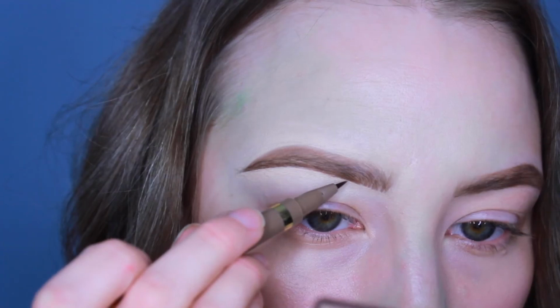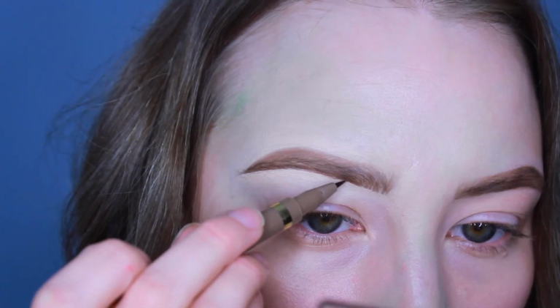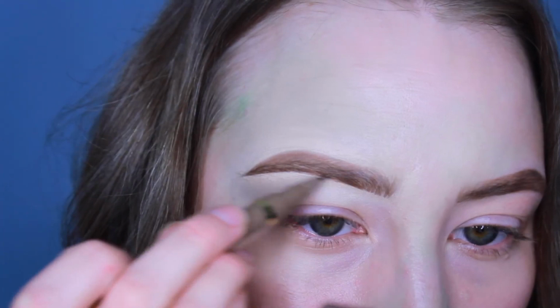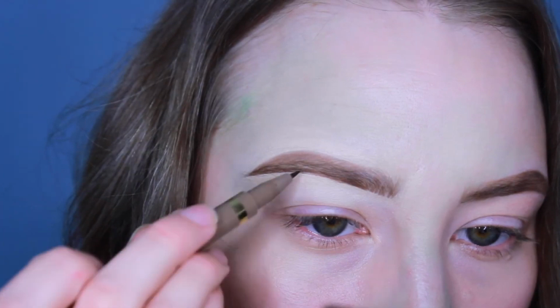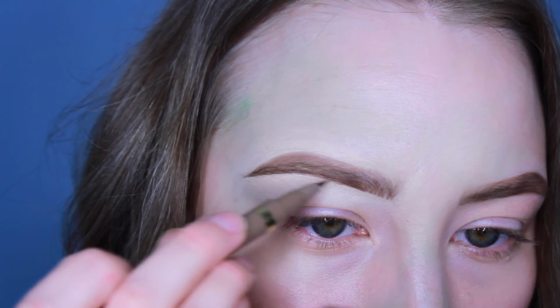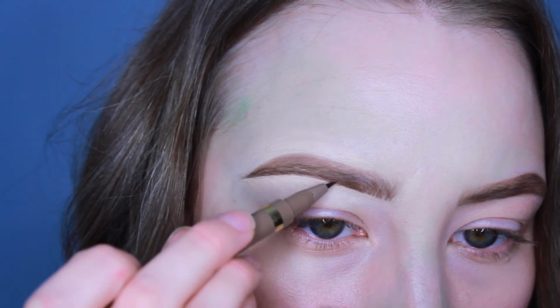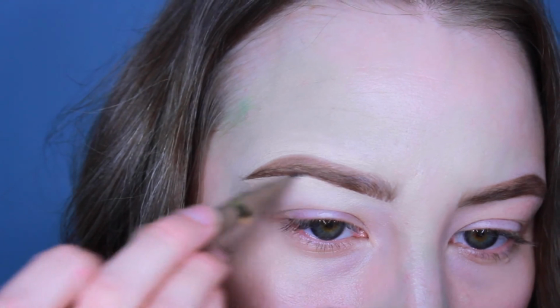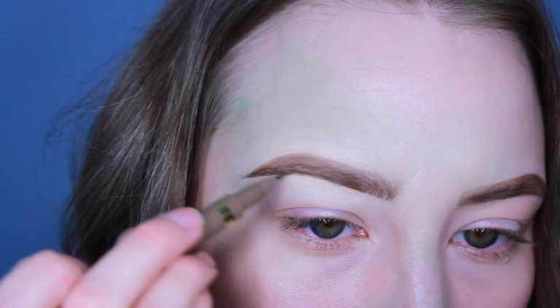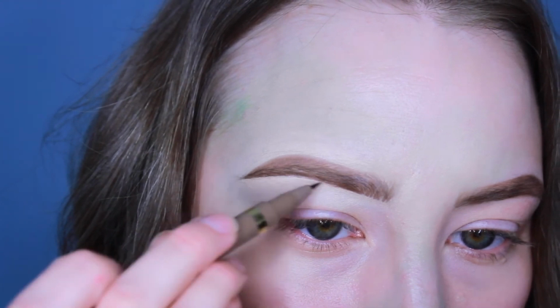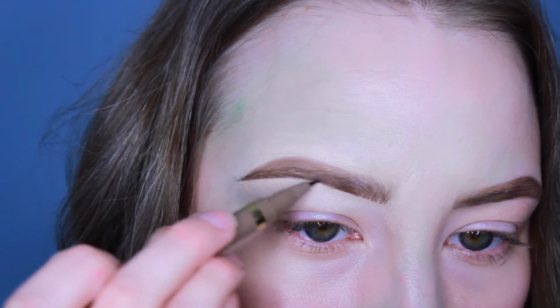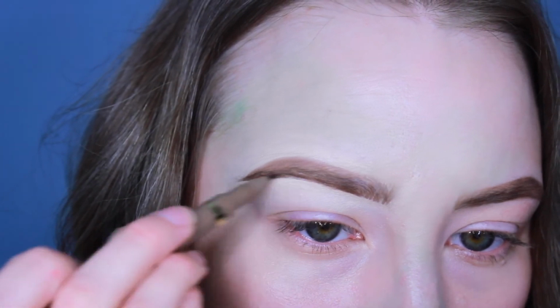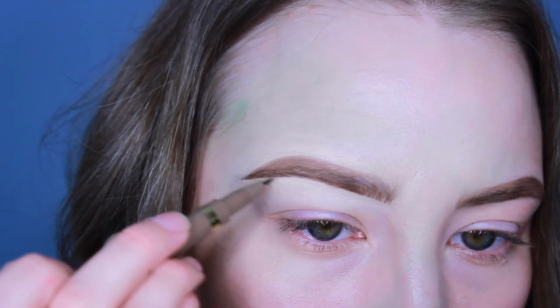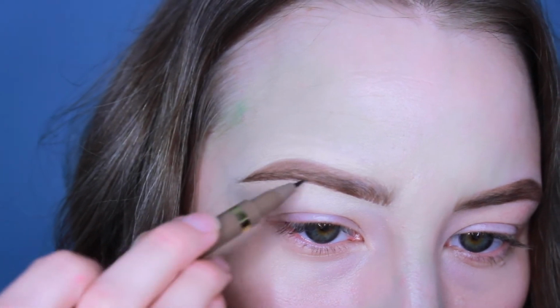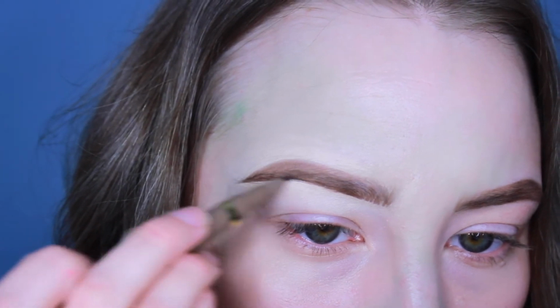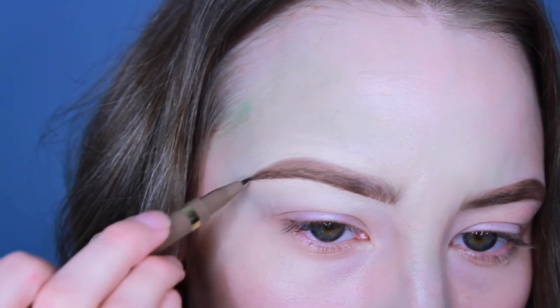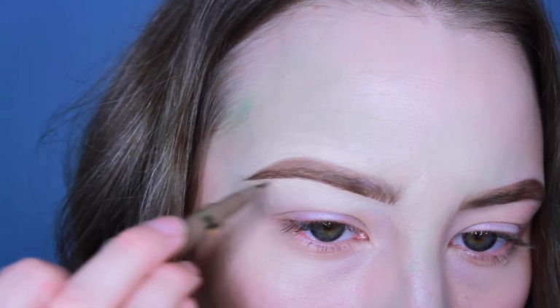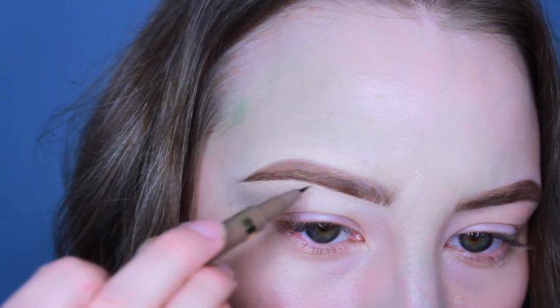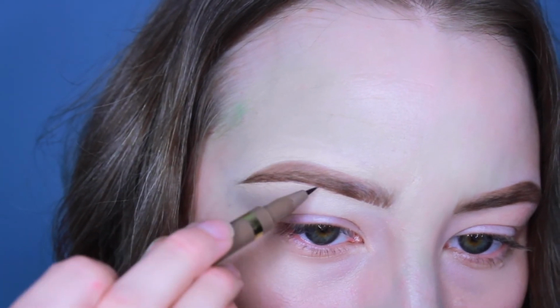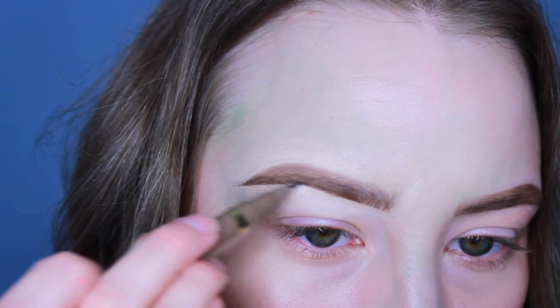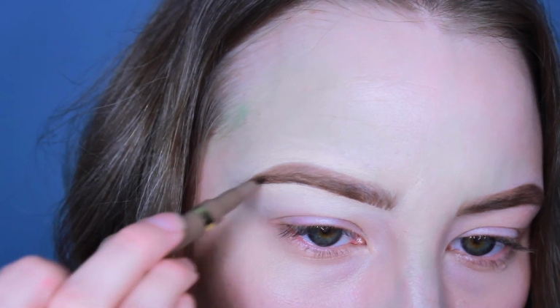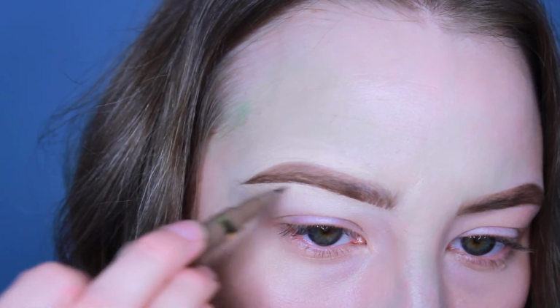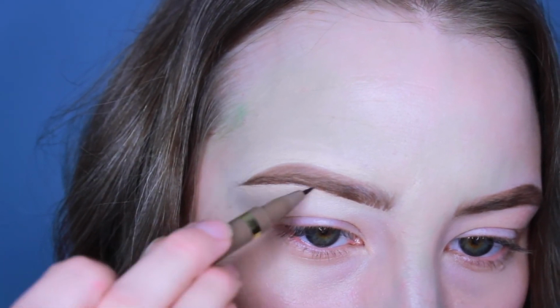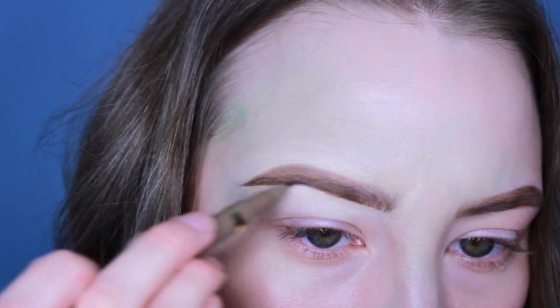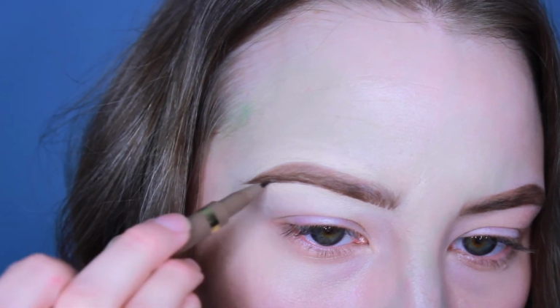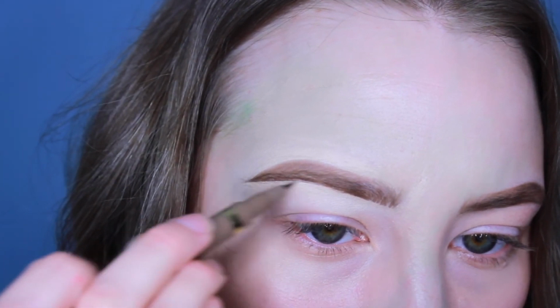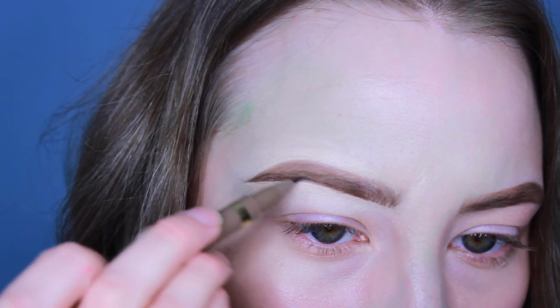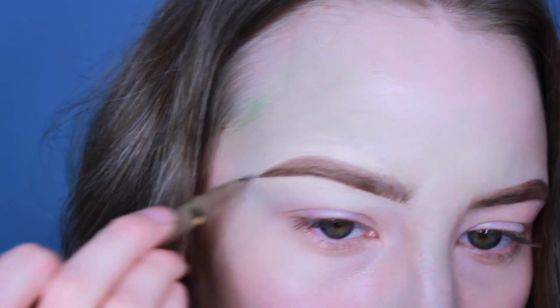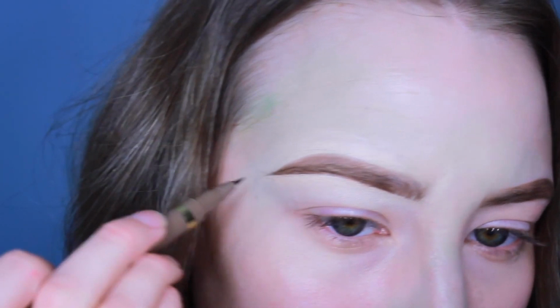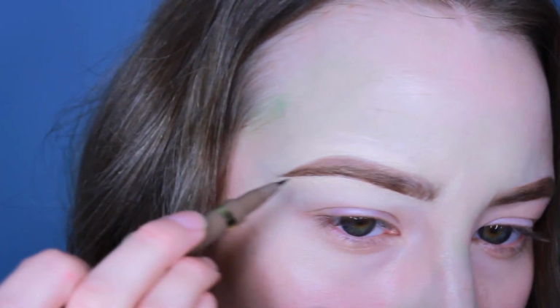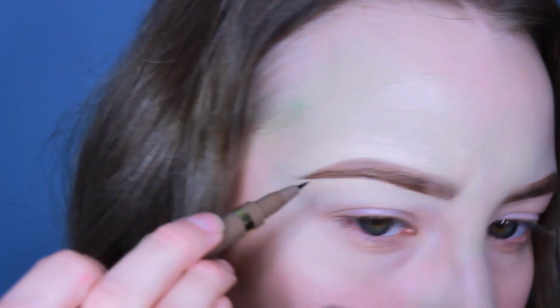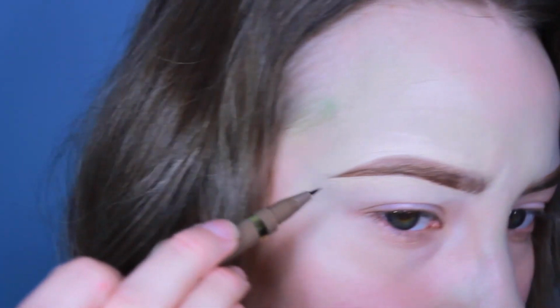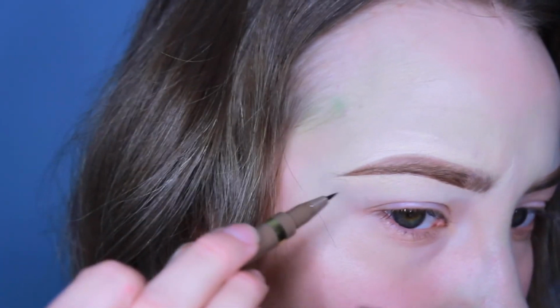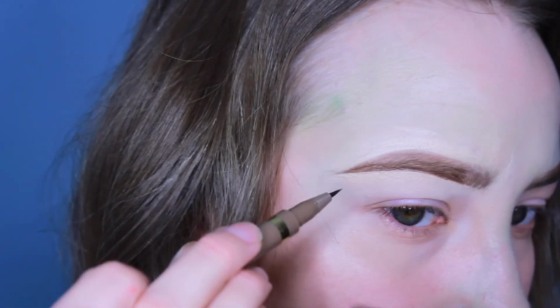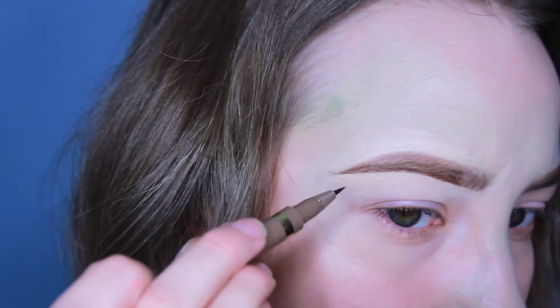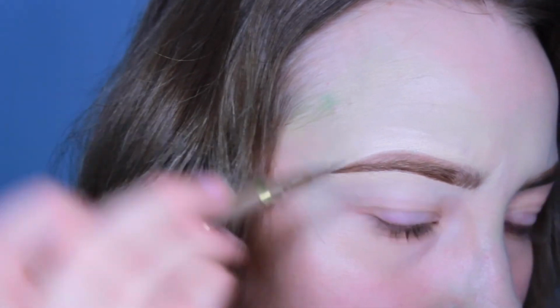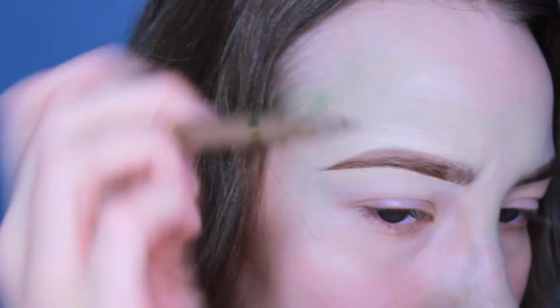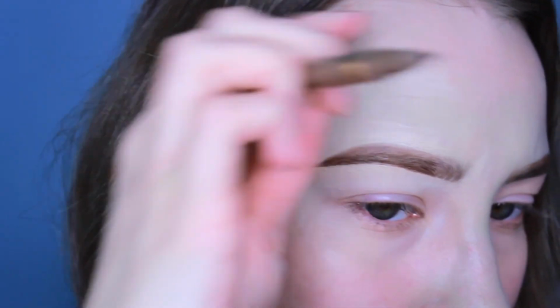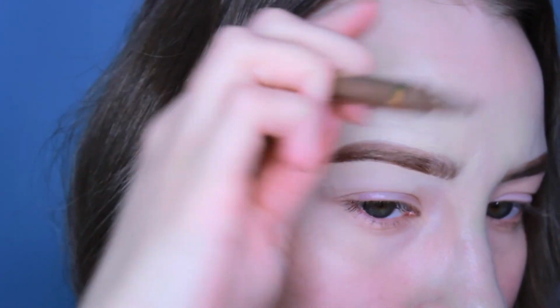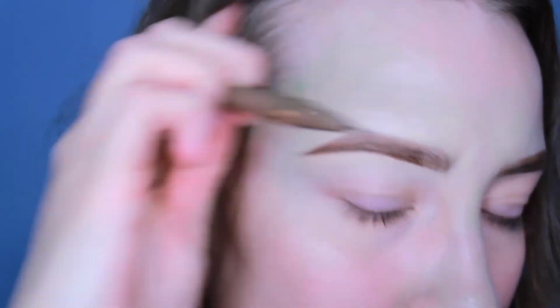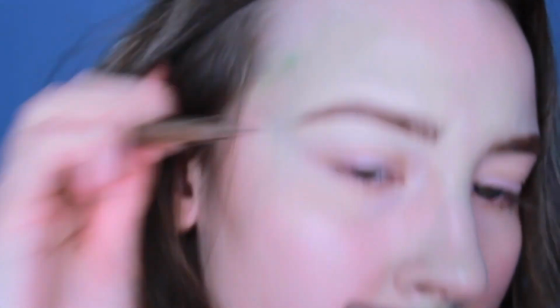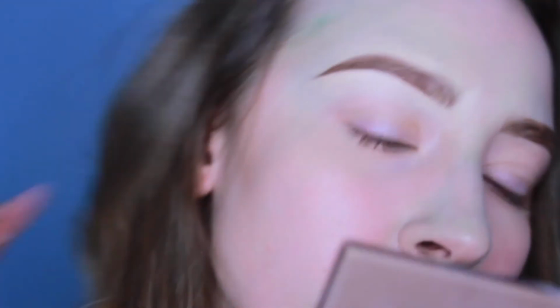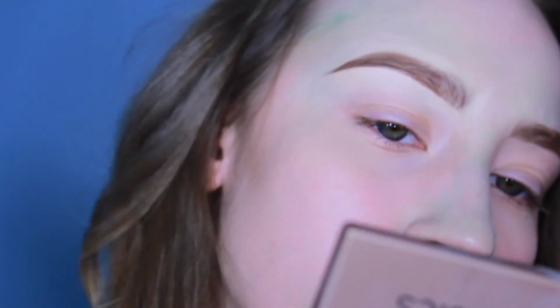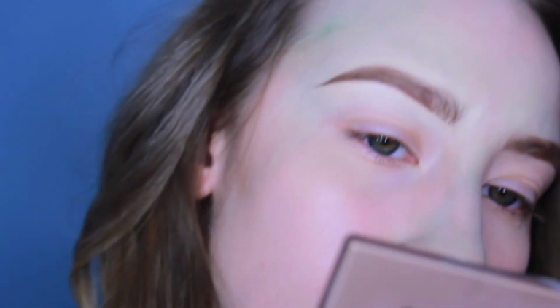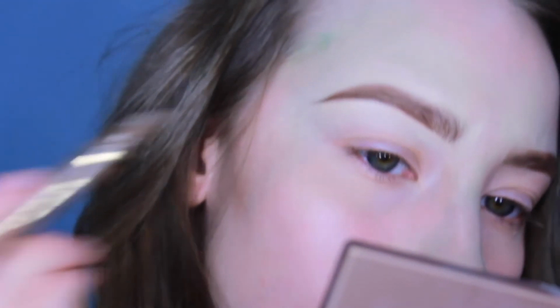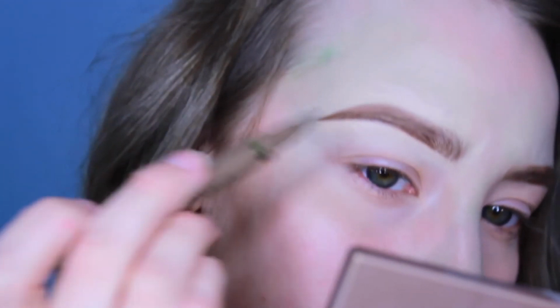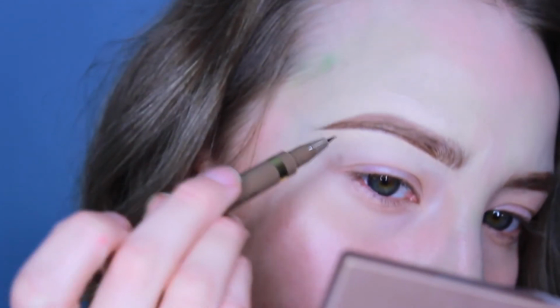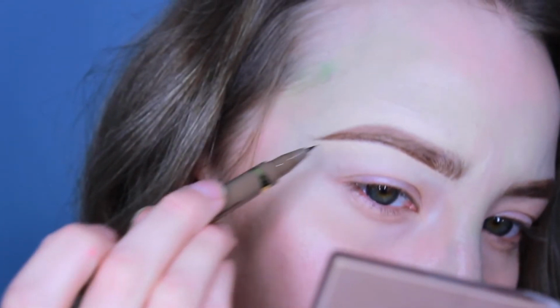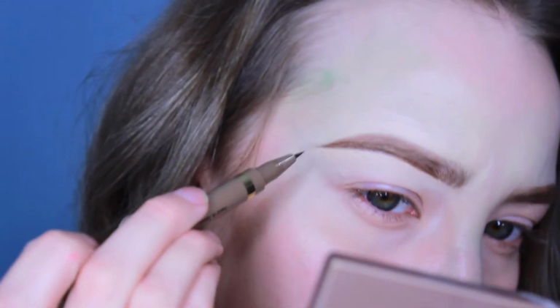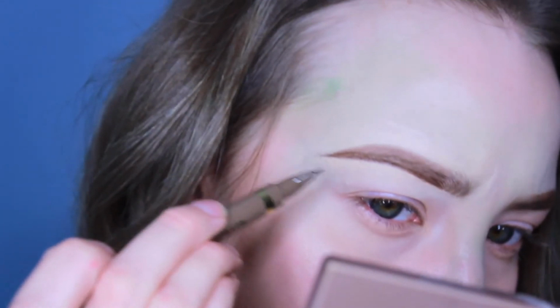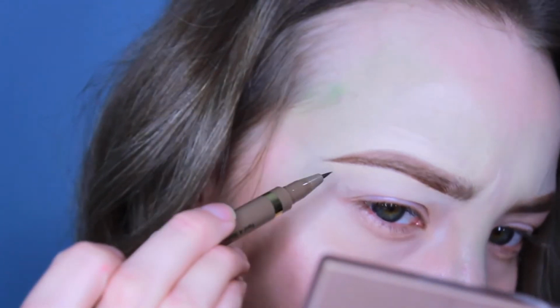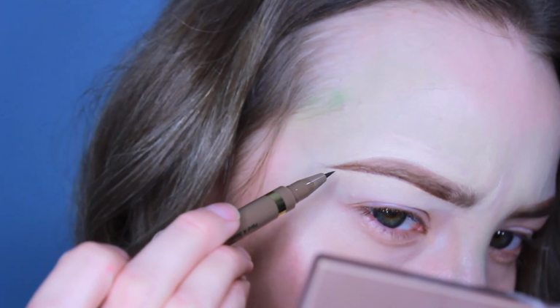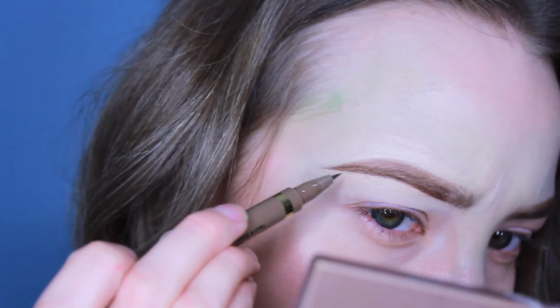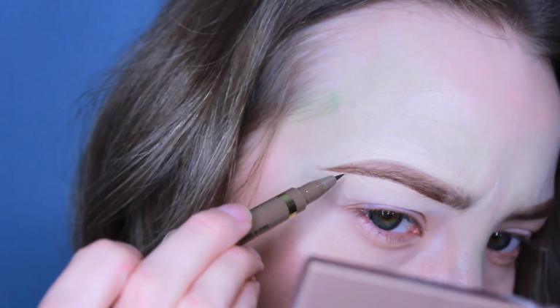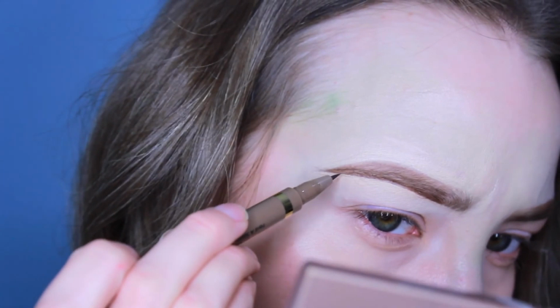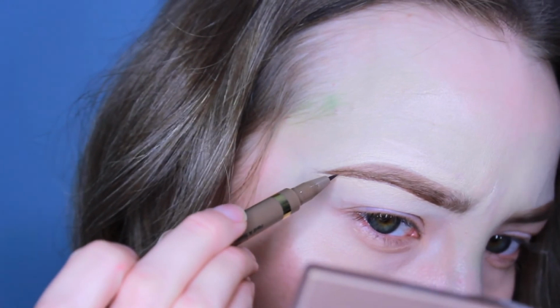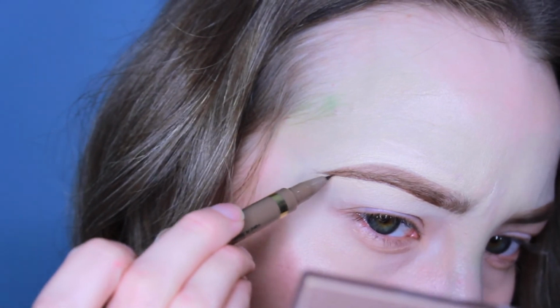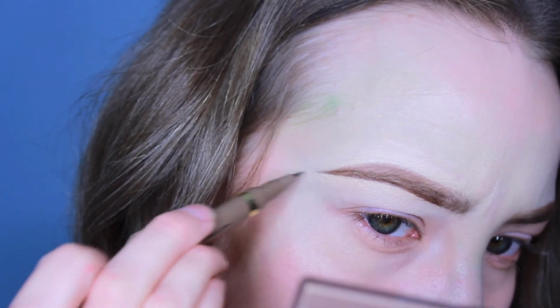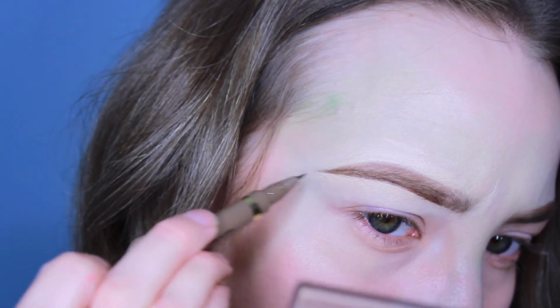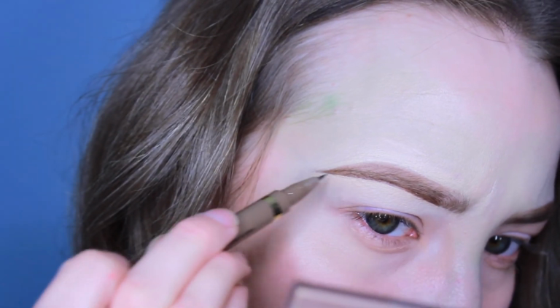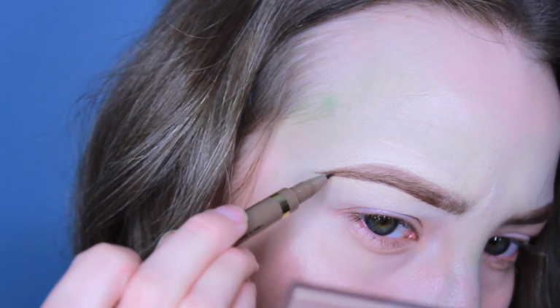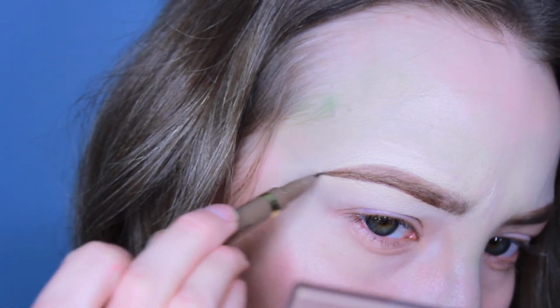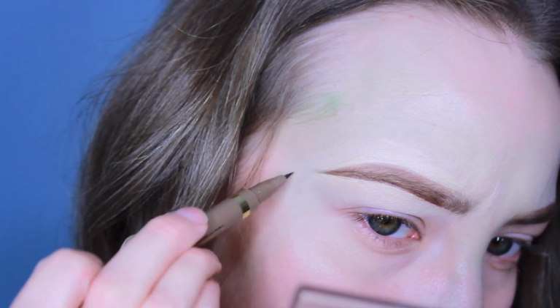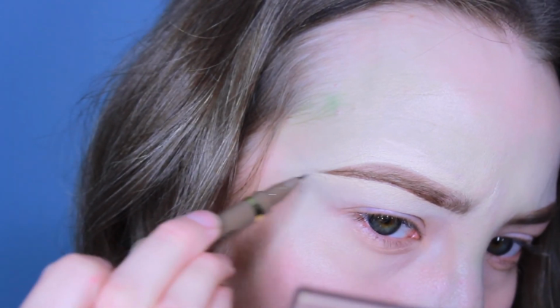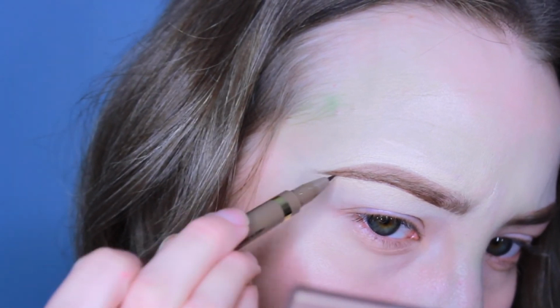Once that's done, I do like to go in one more time with the felt tip pen just to clean up and kind of extend out this tail.